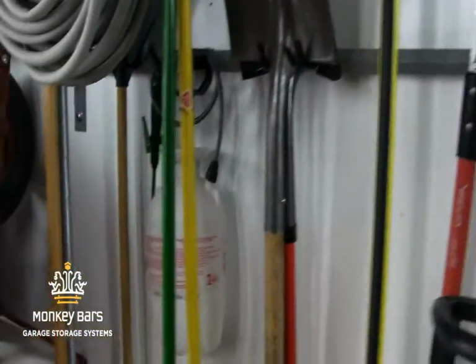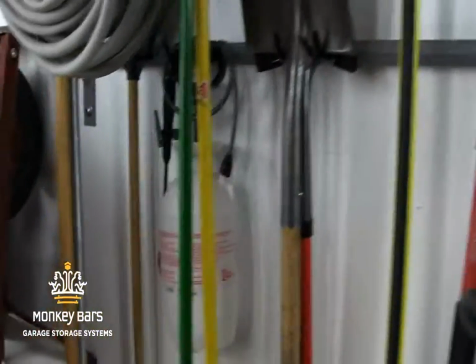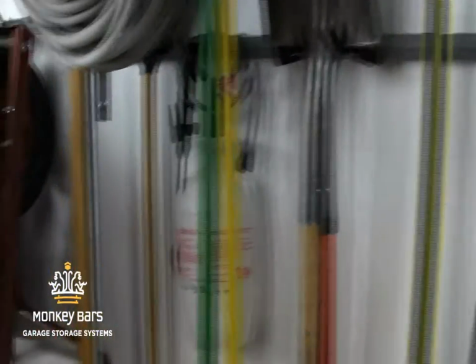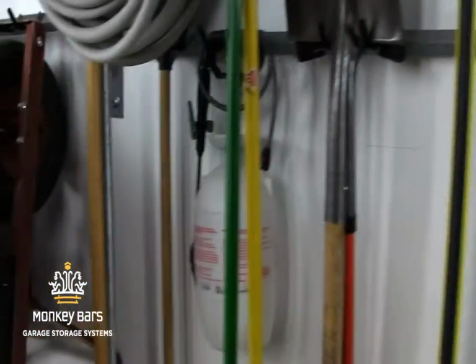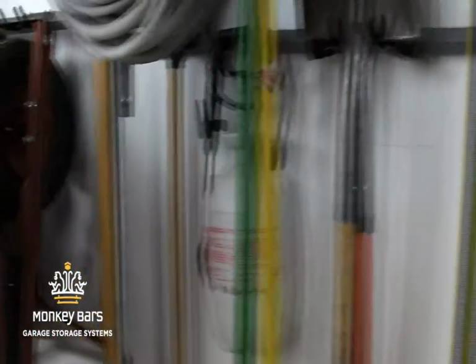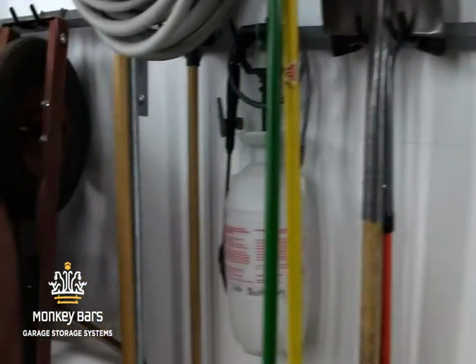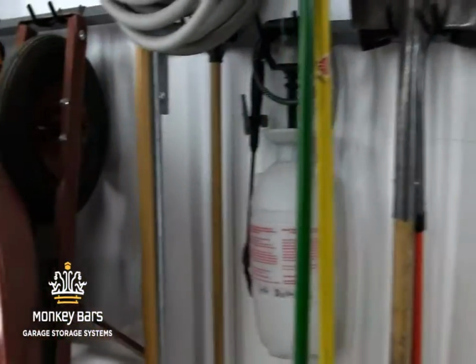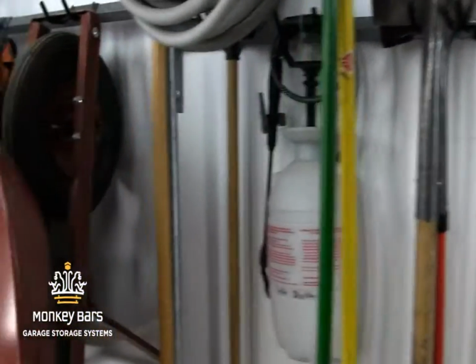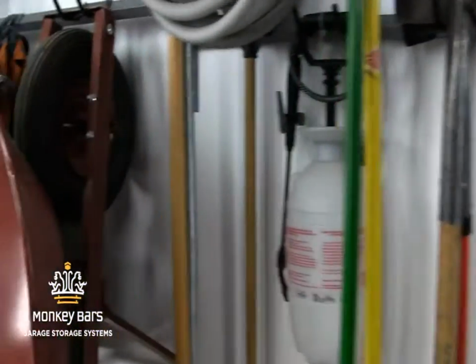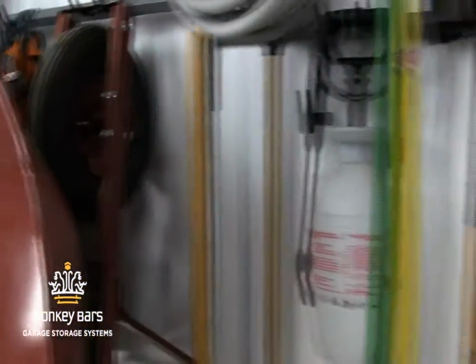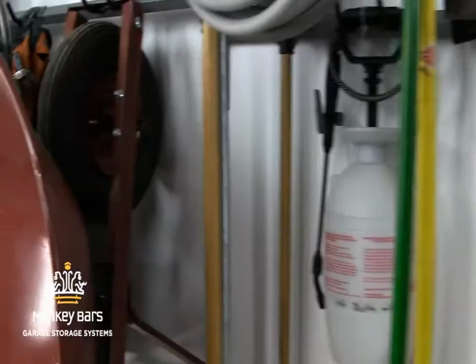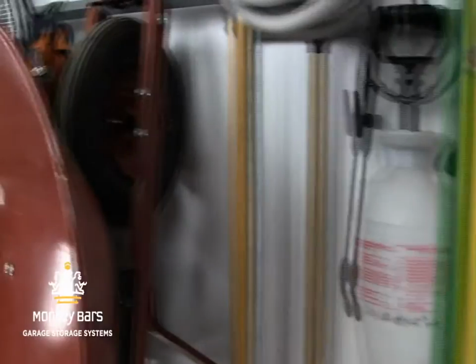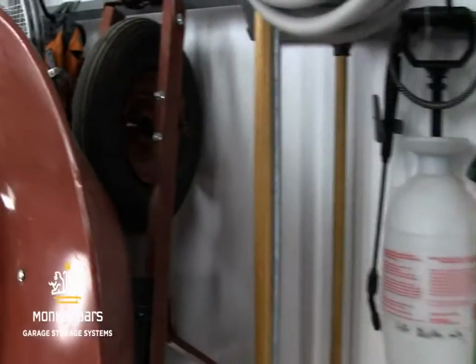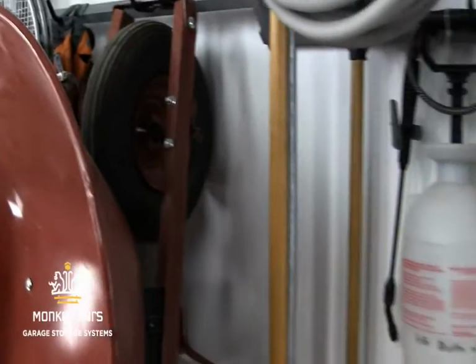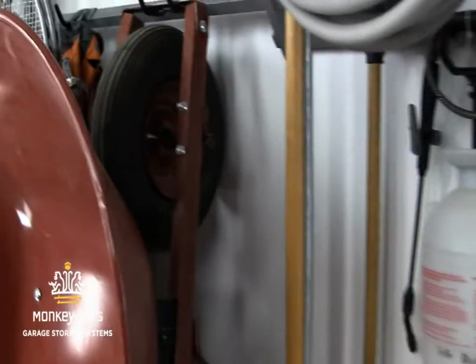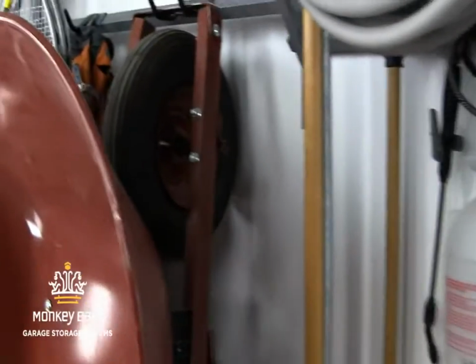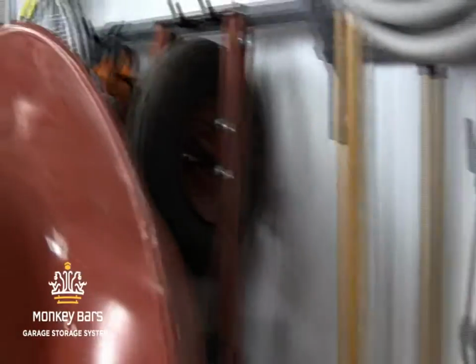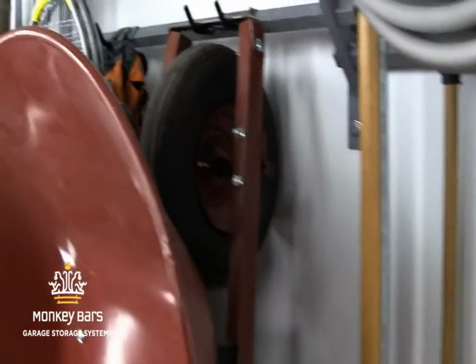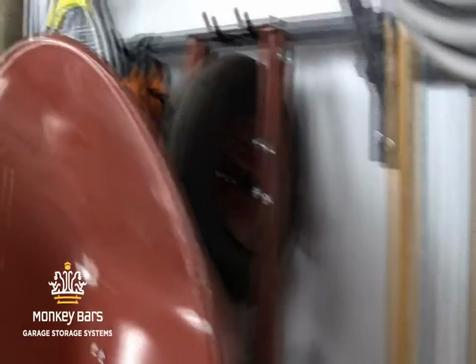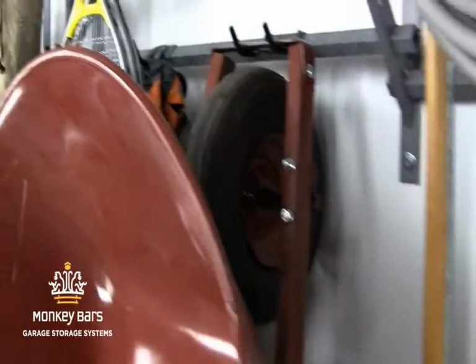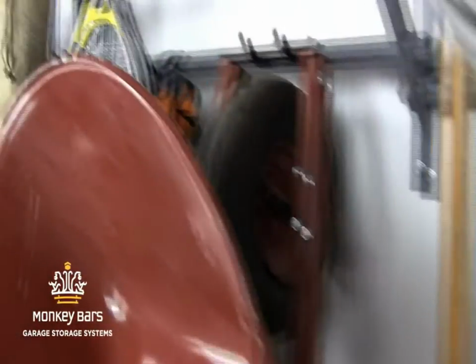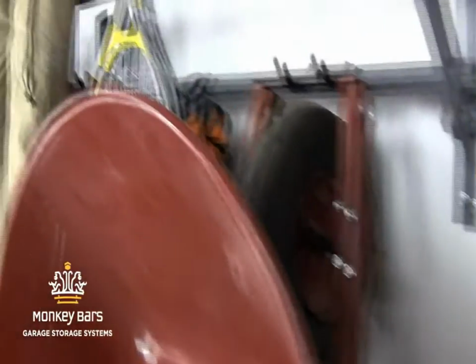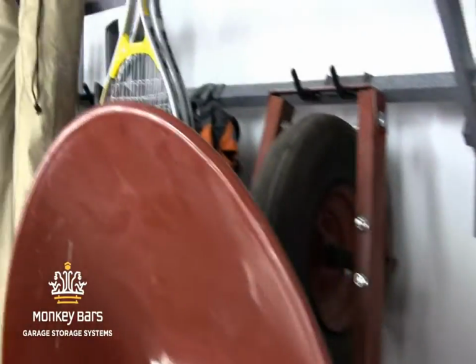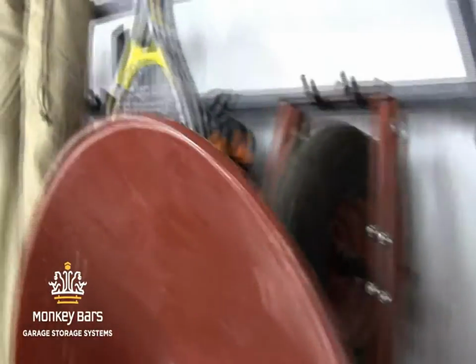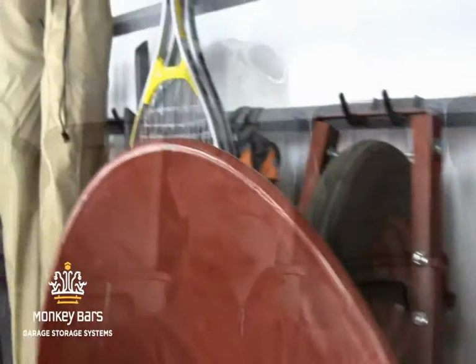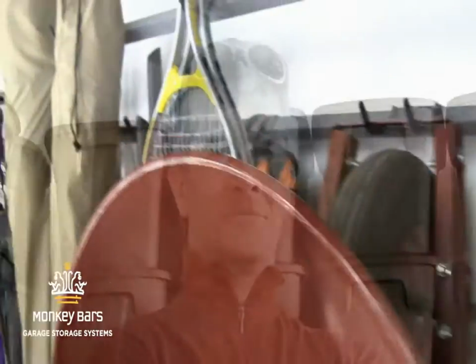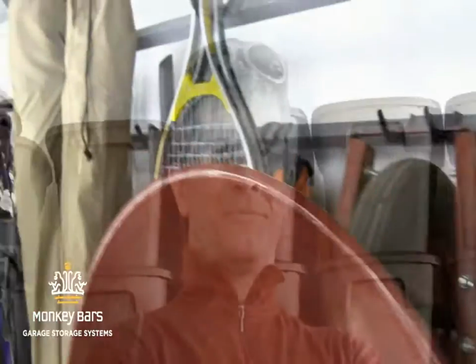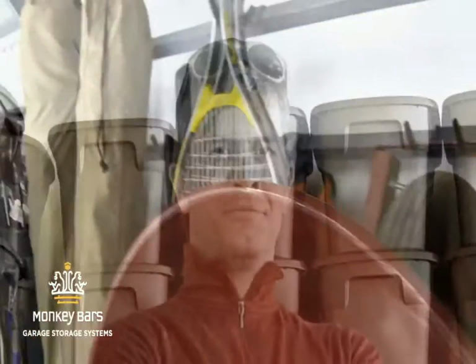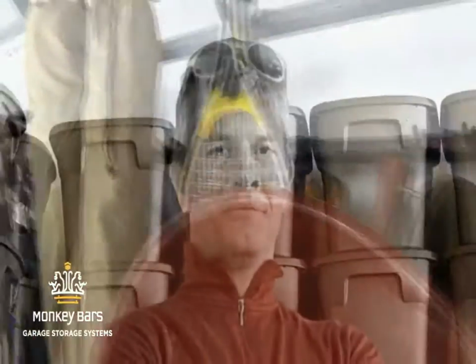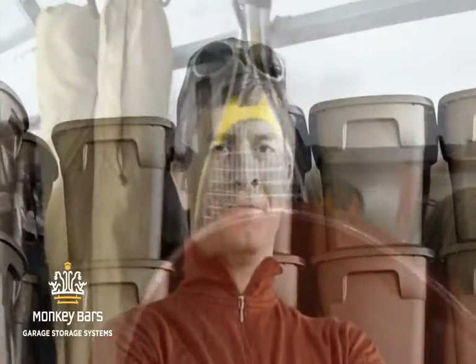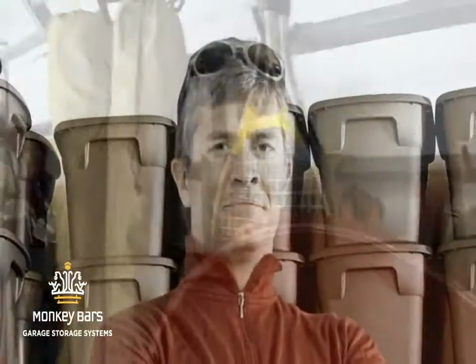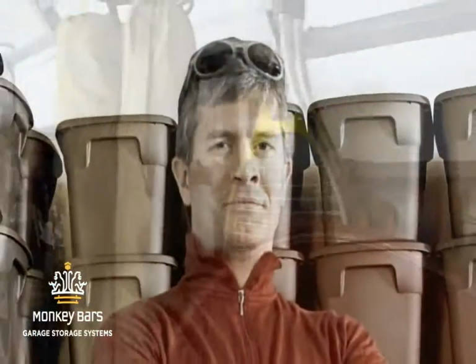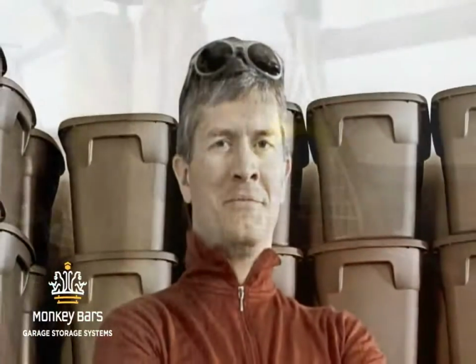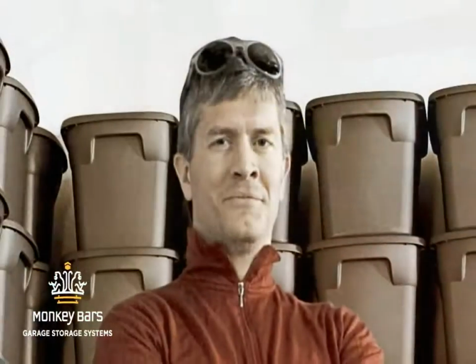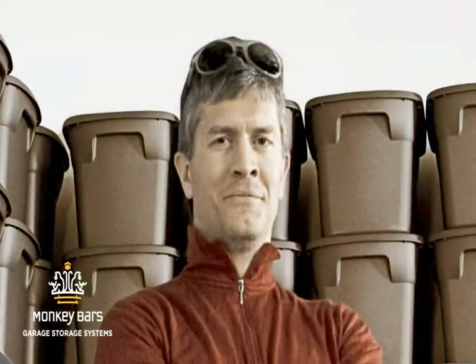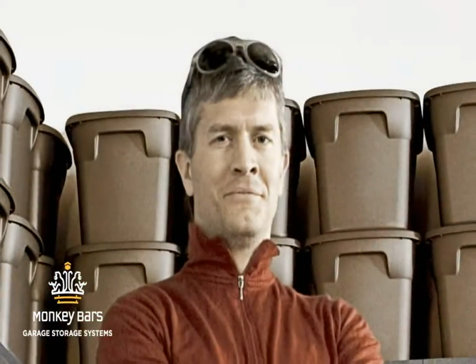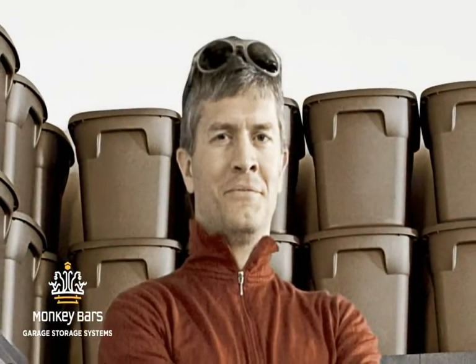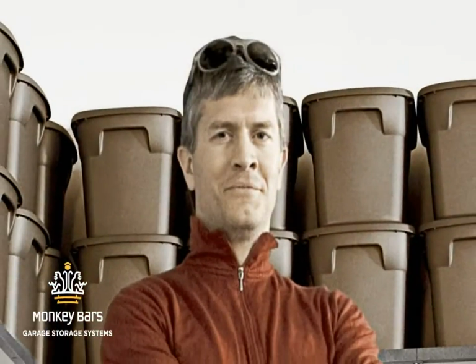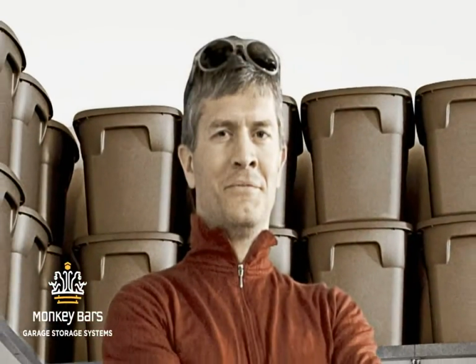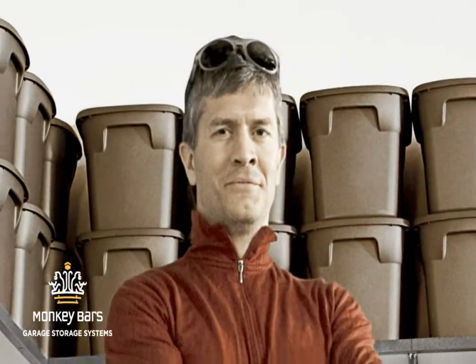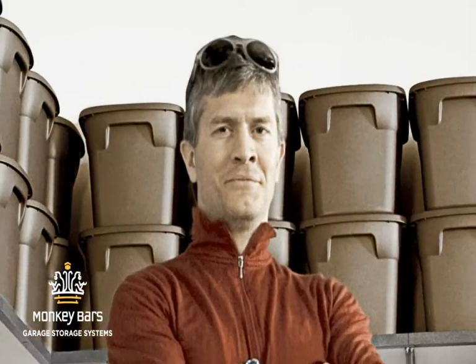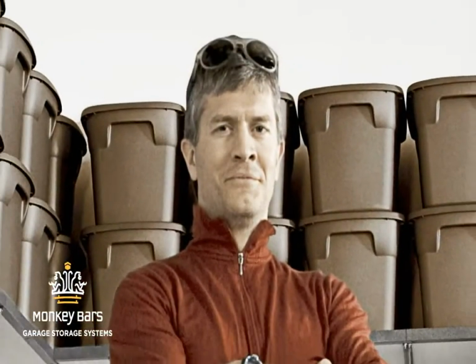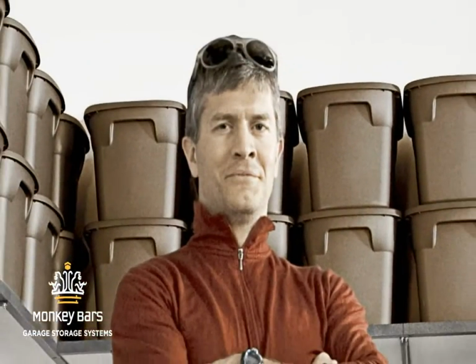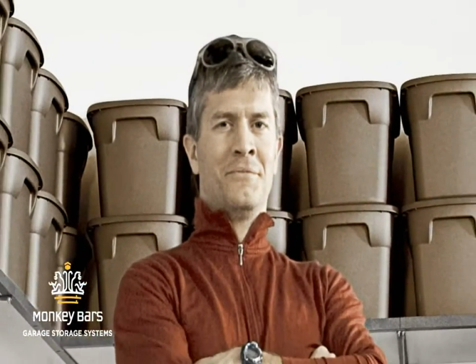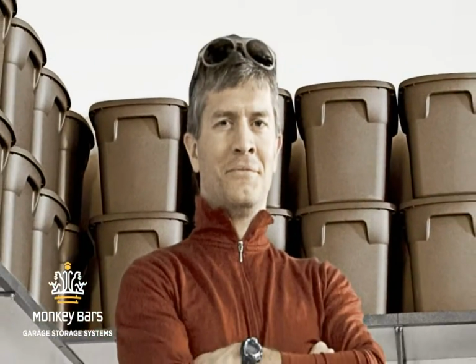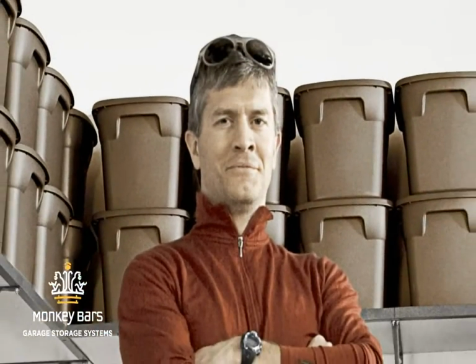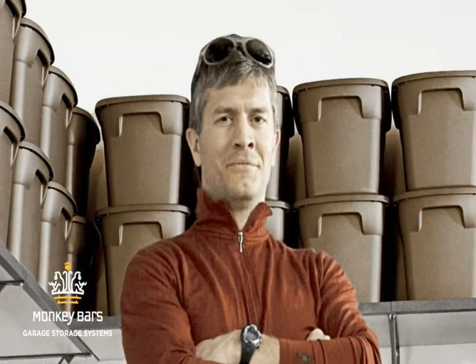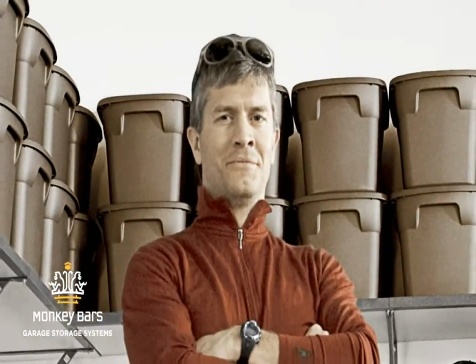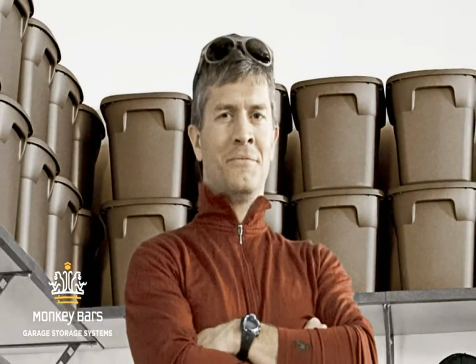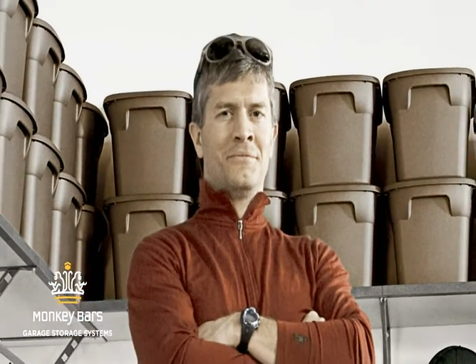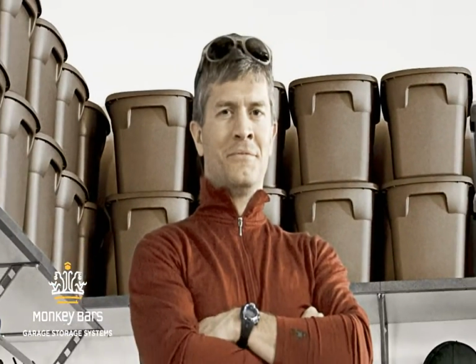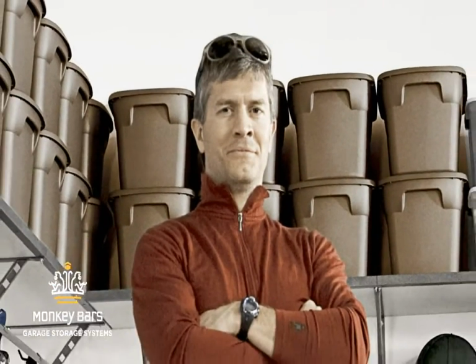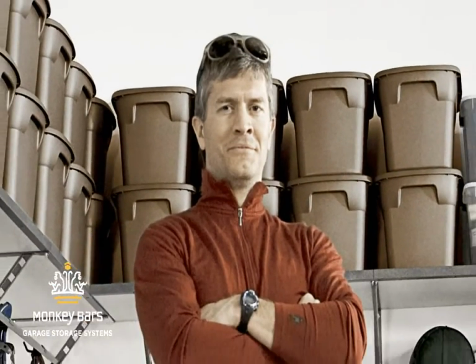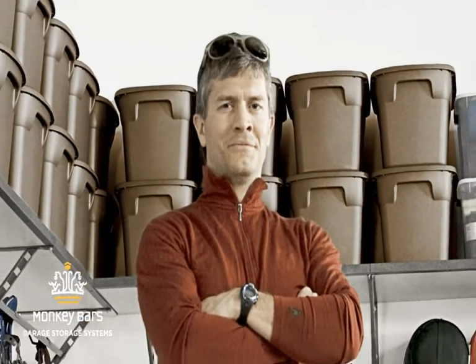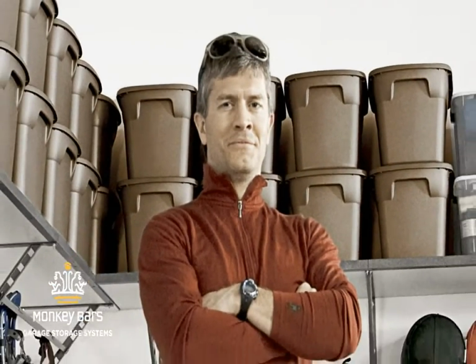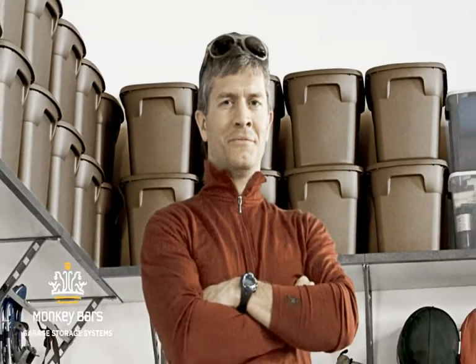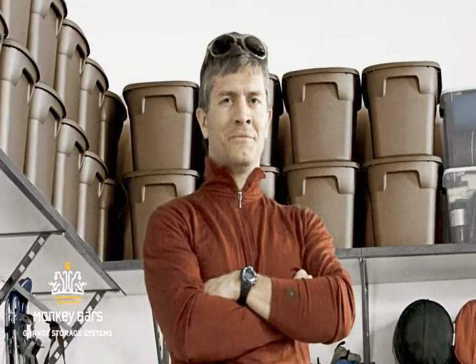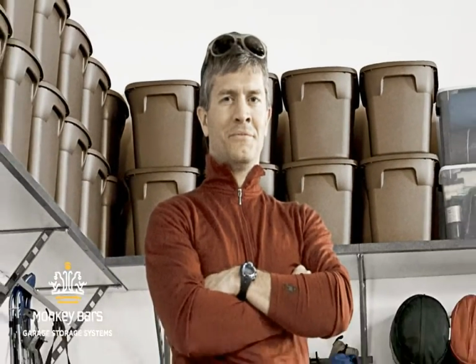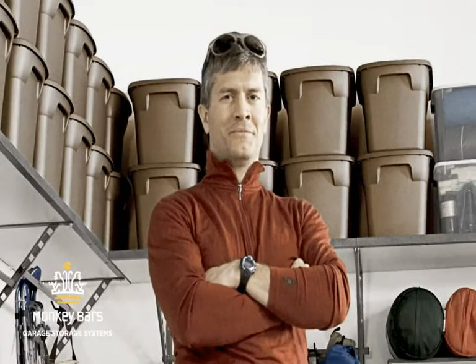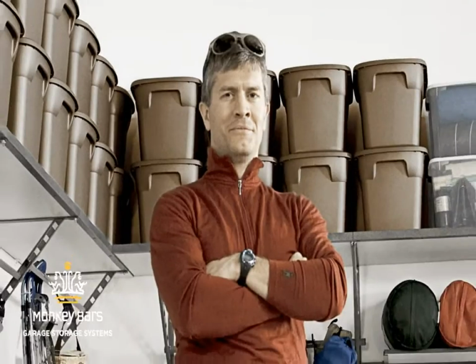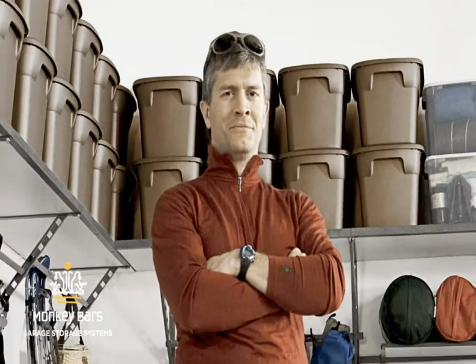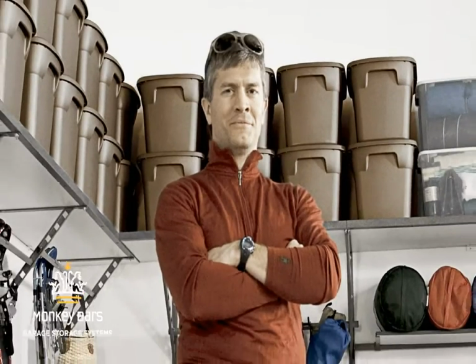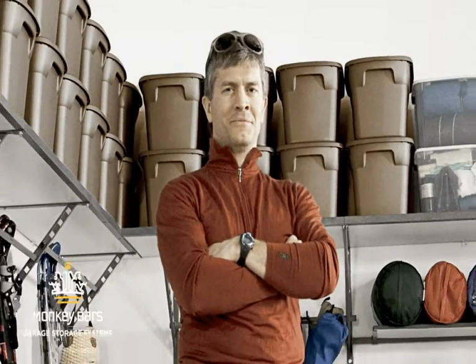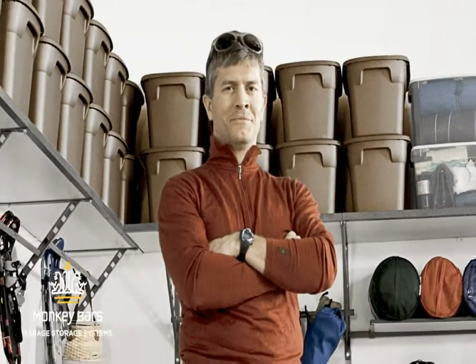Monkey Bars, bringing you a new solution to an old problem. Maybe it's time to stop thinking about organizing that garage.